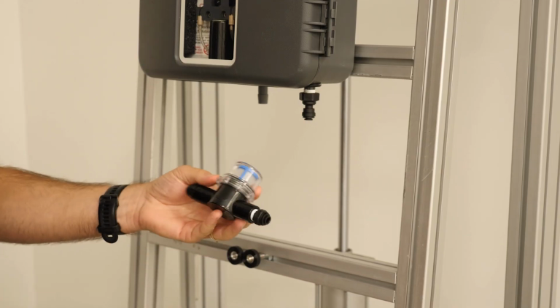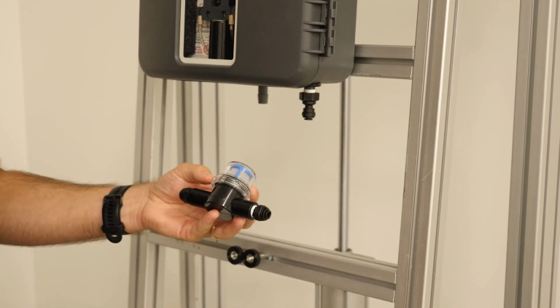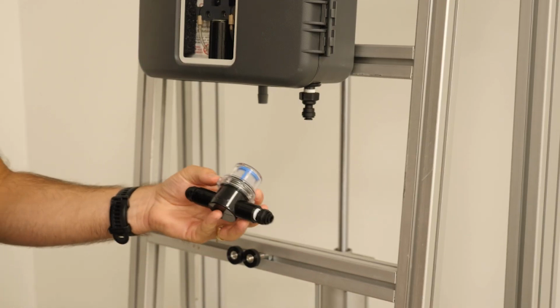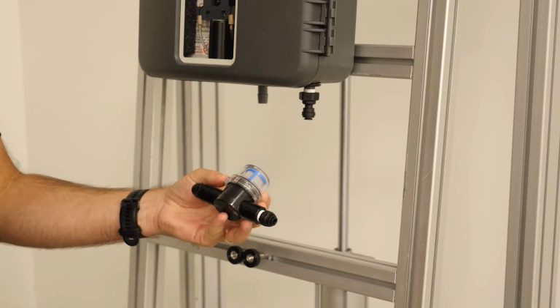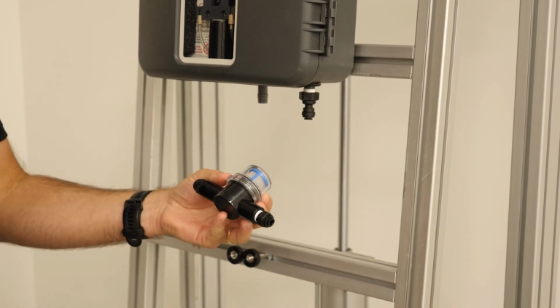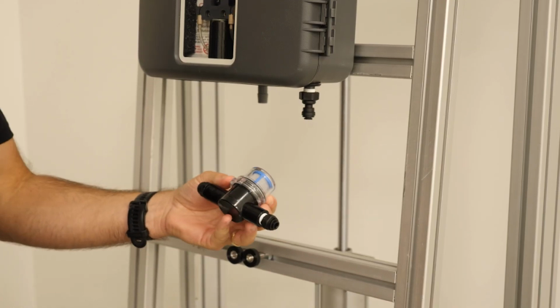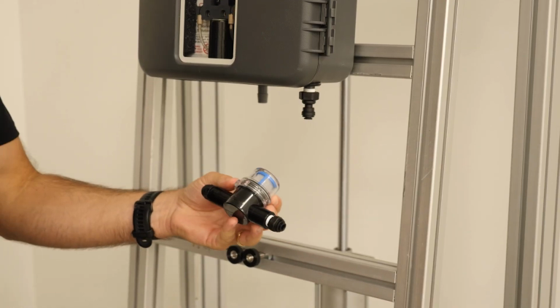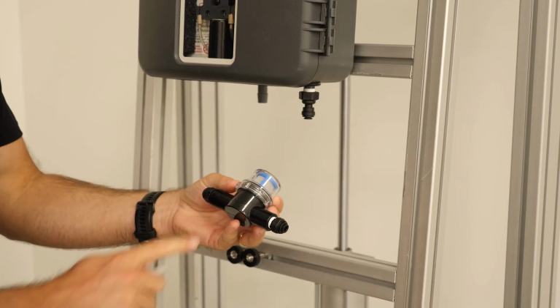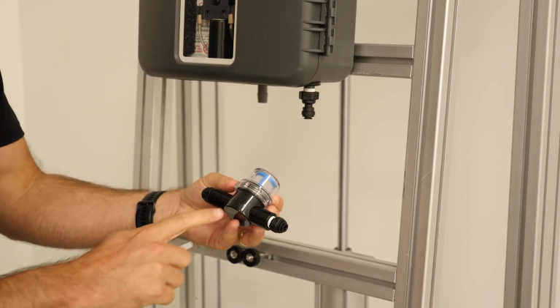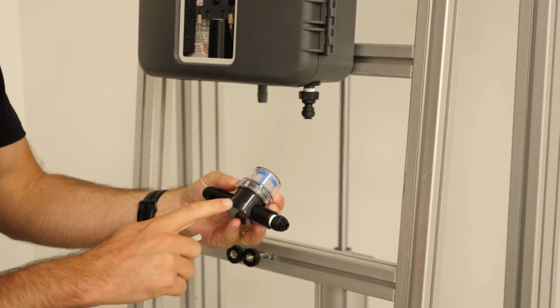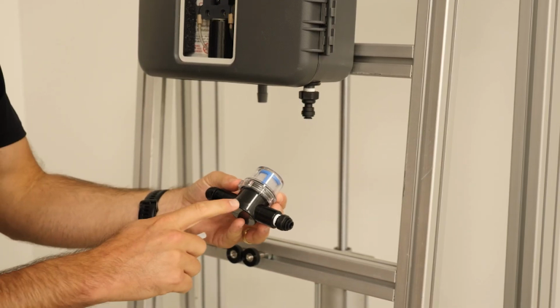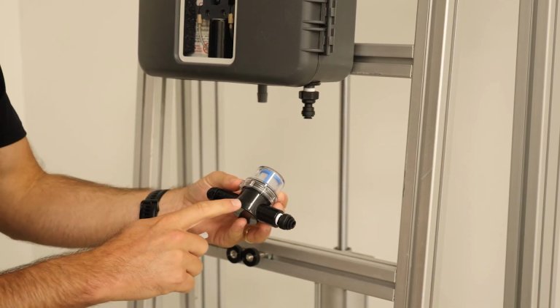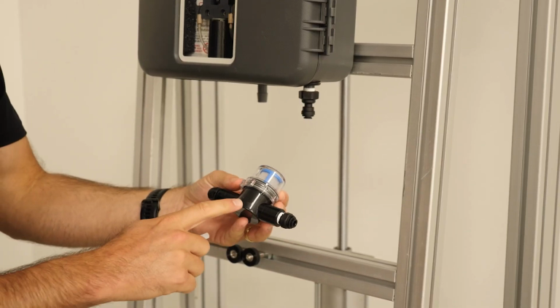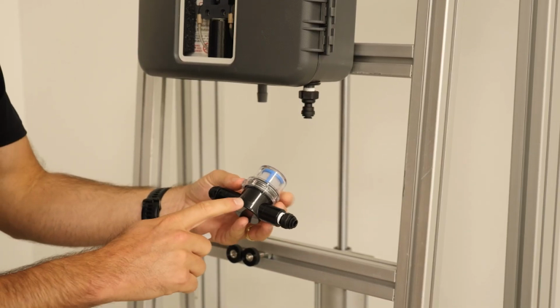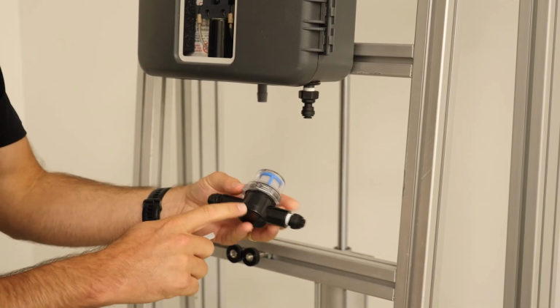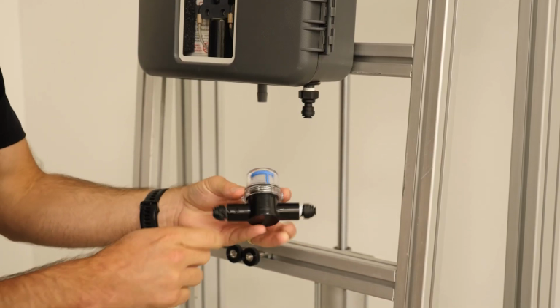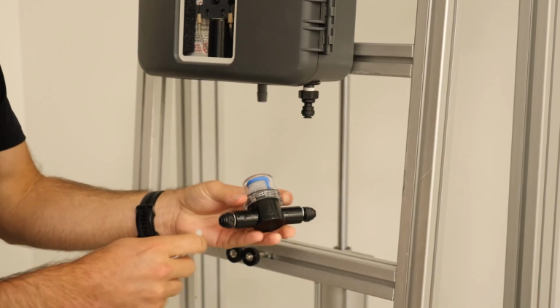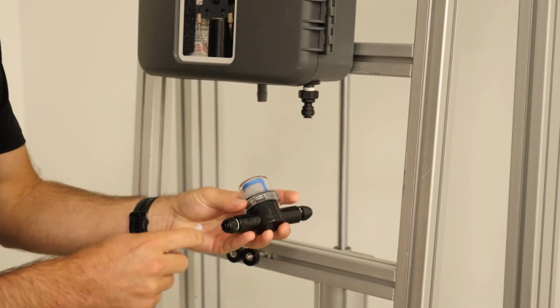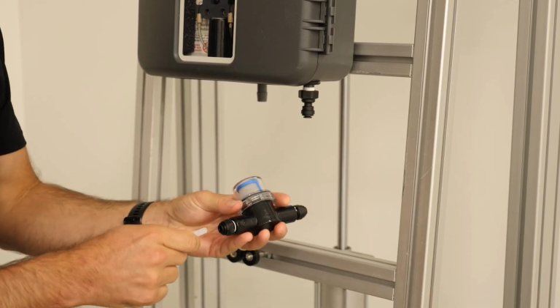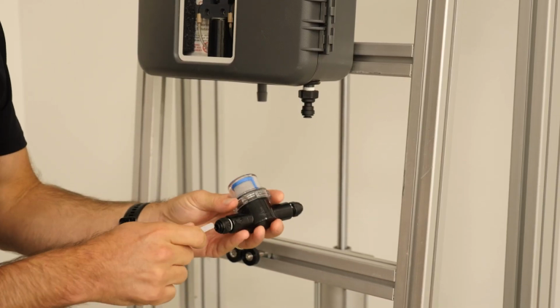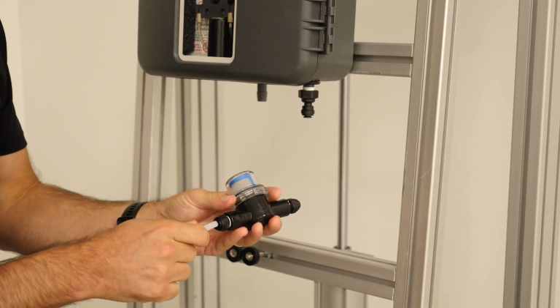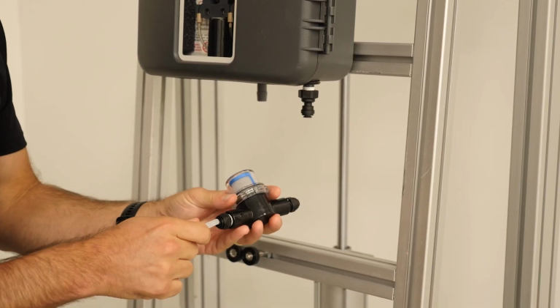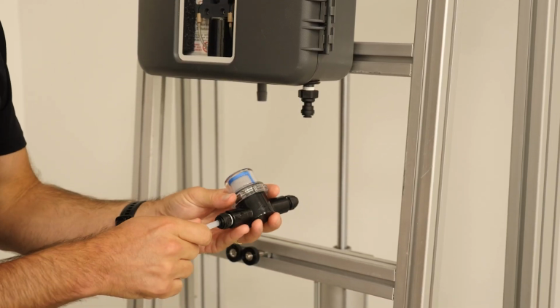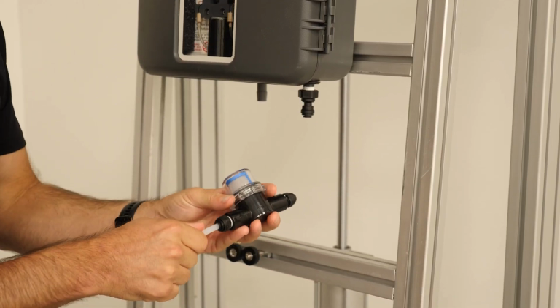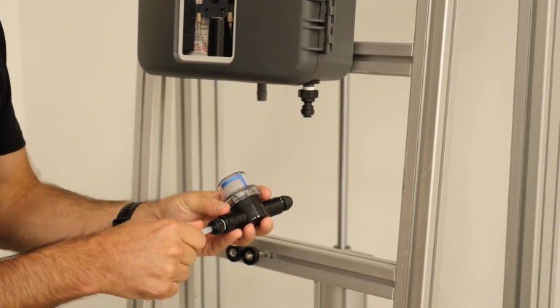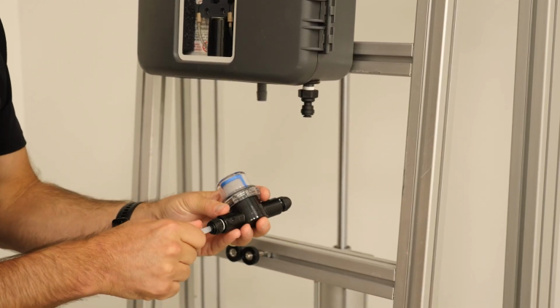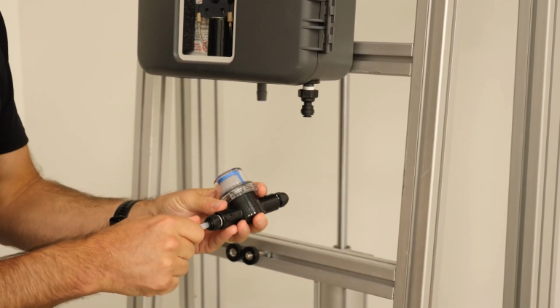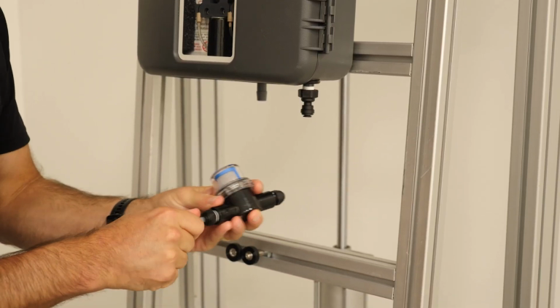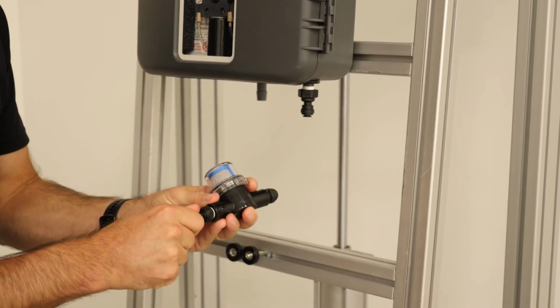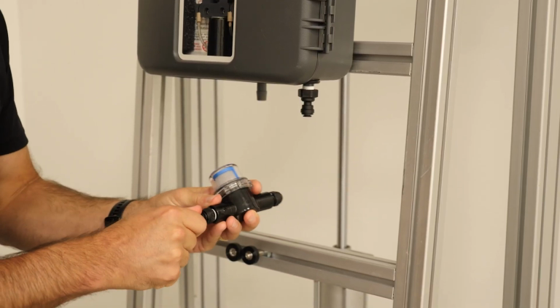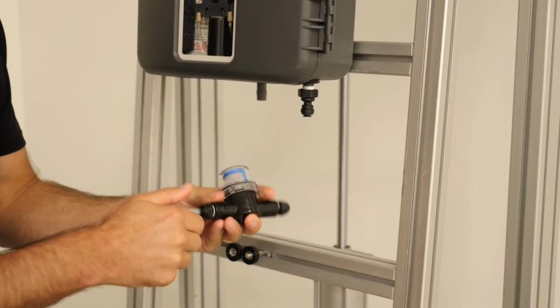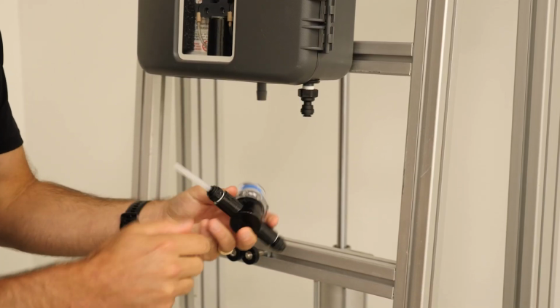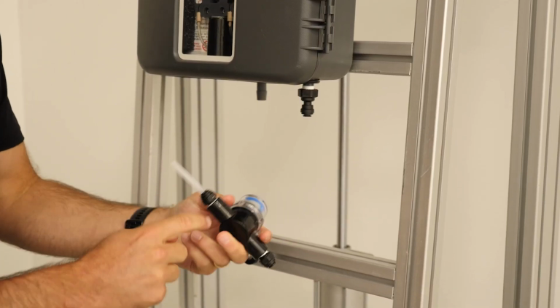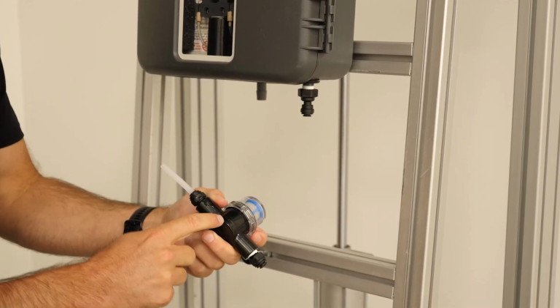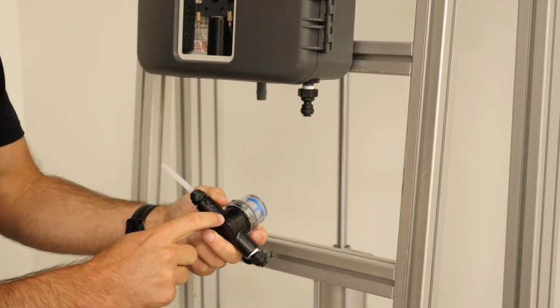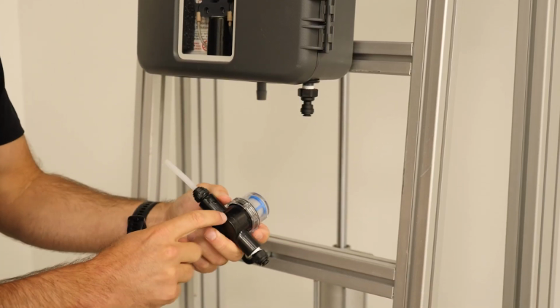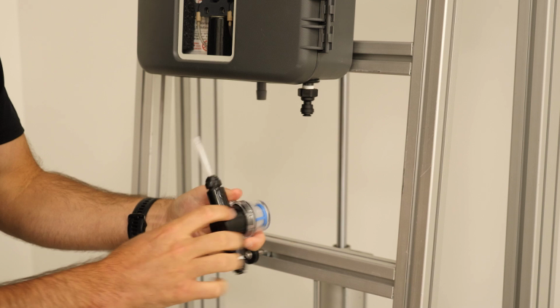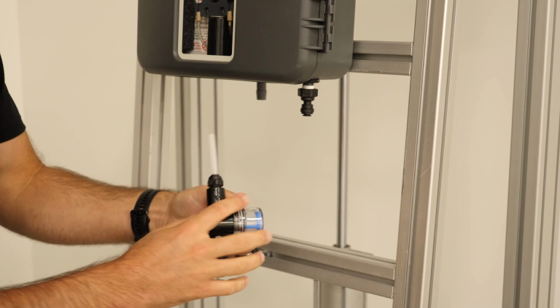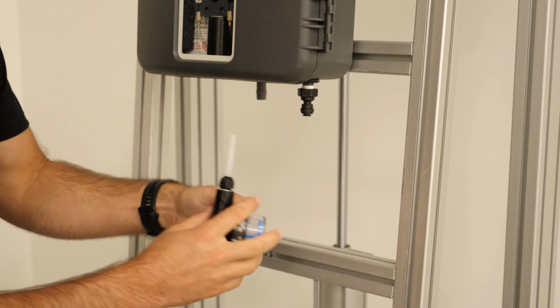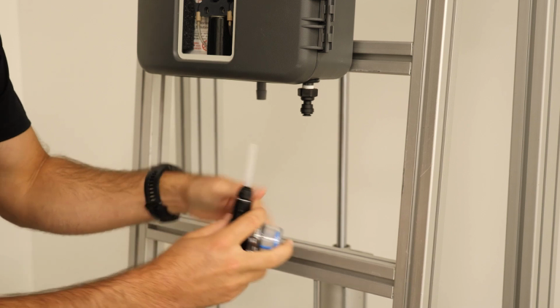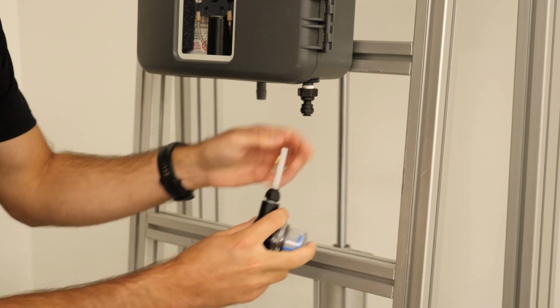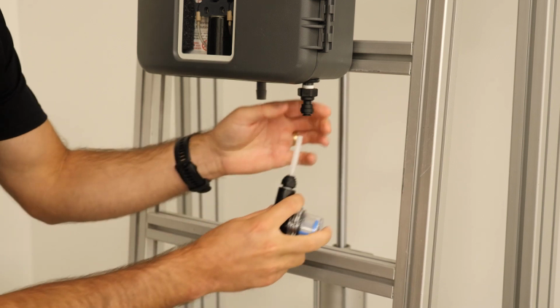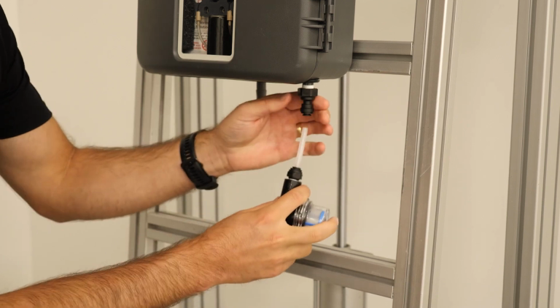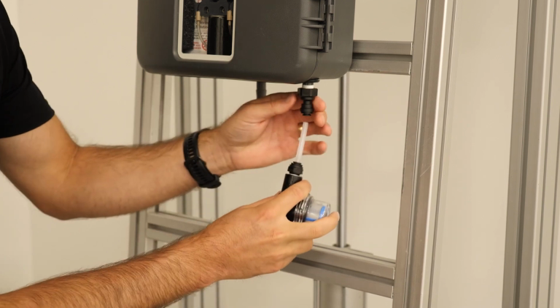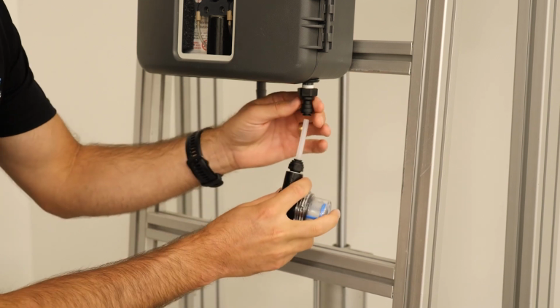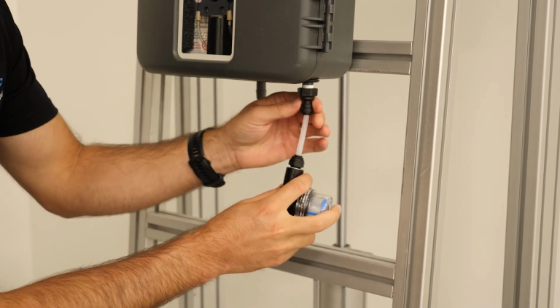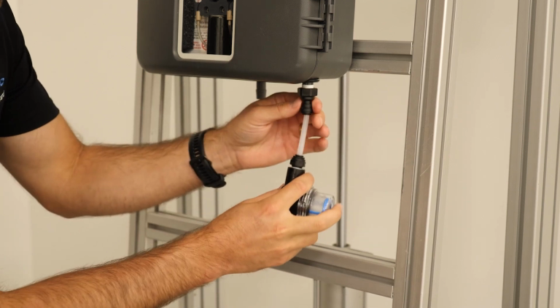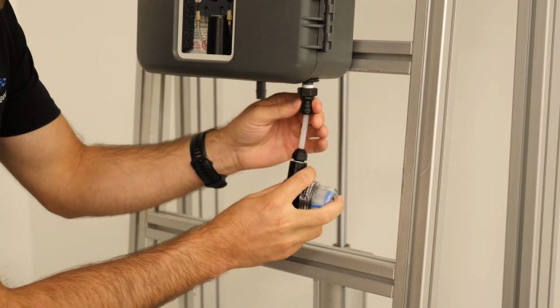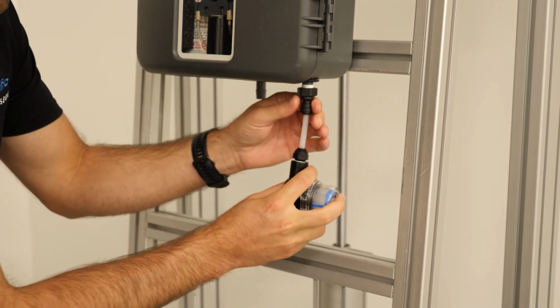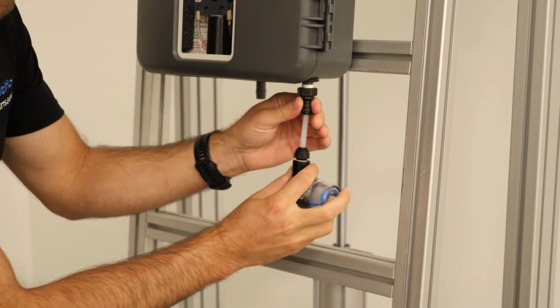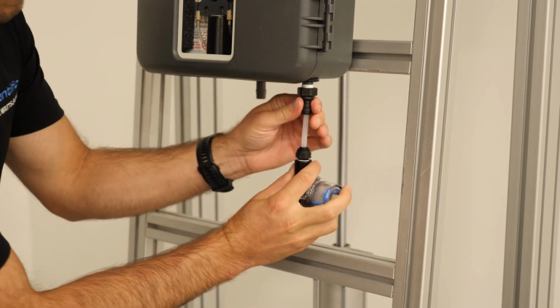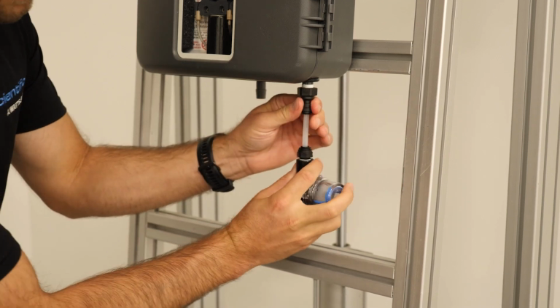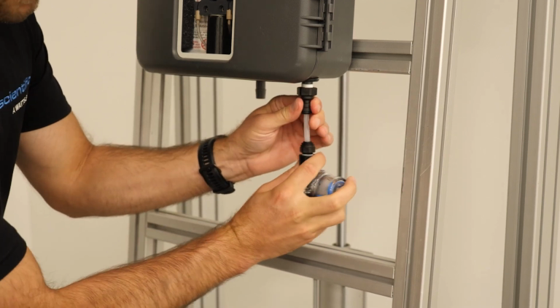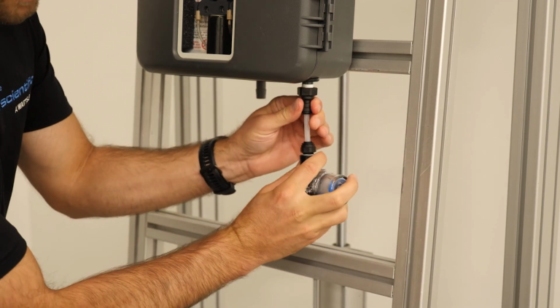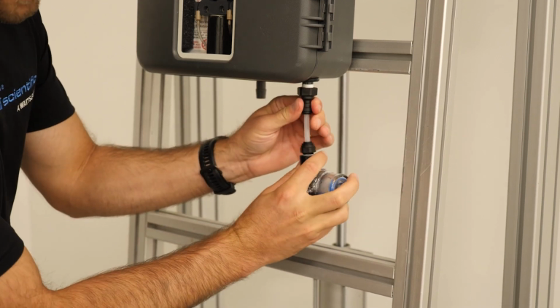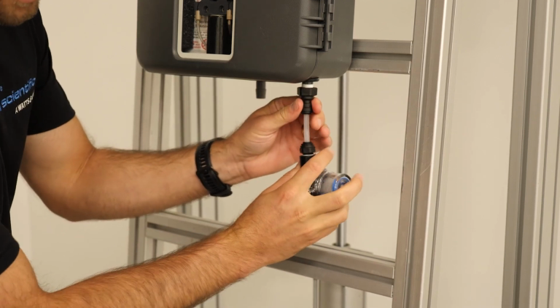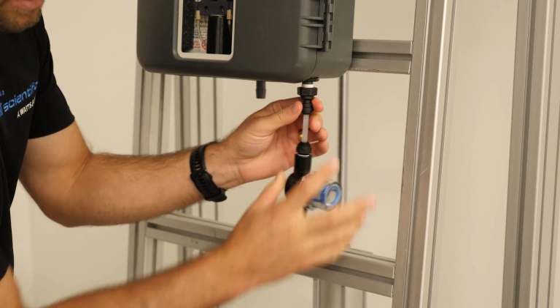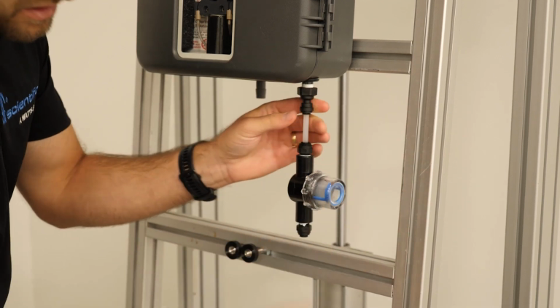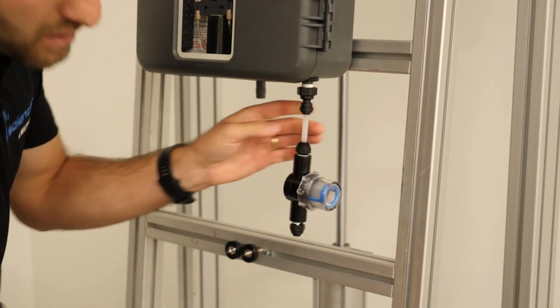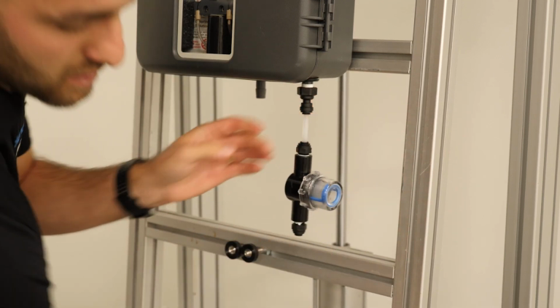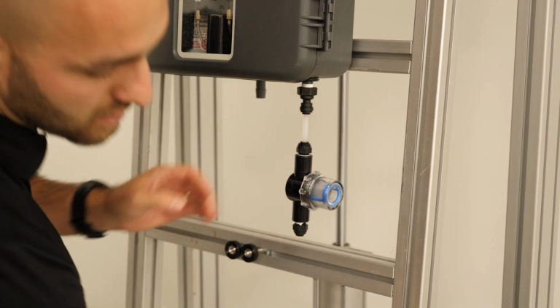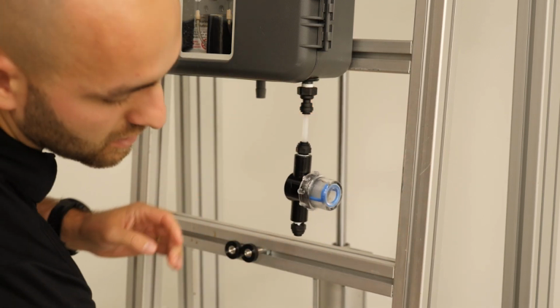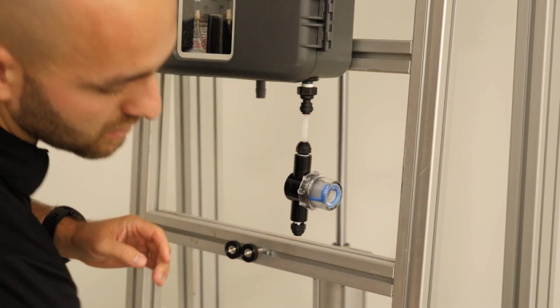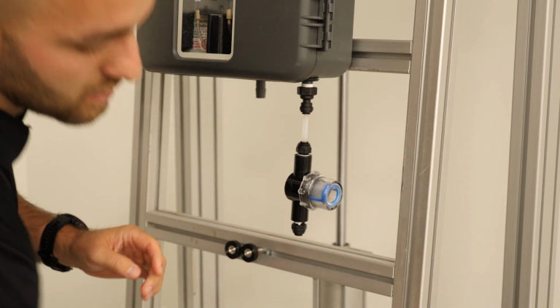We will begin by putting the T-strainer on the inlet quick connect to the analyzer, making sure to have the arrow pointing in the flow direction.